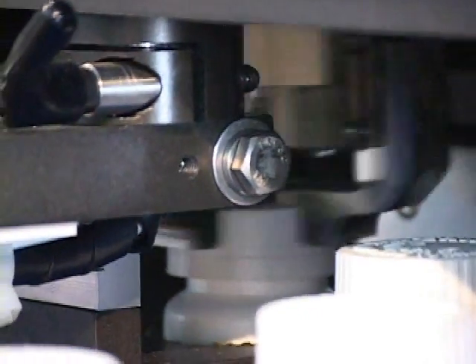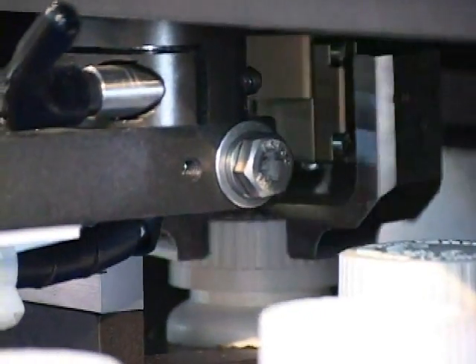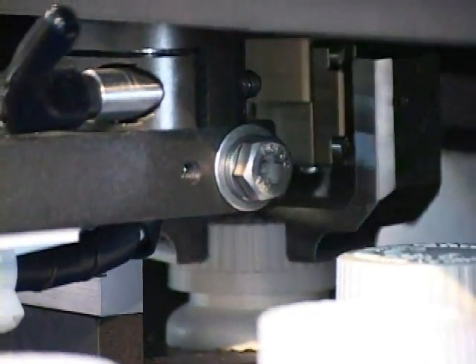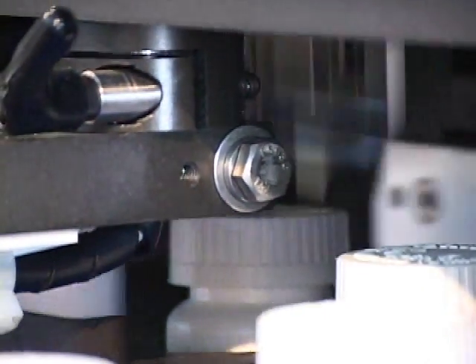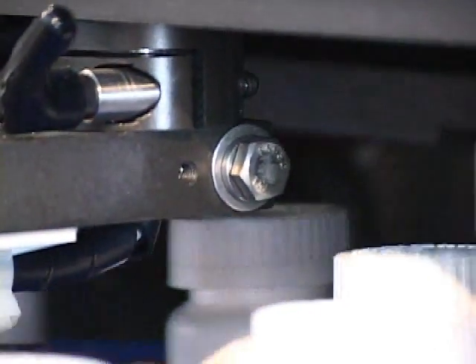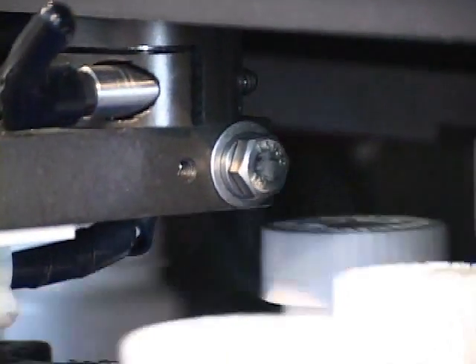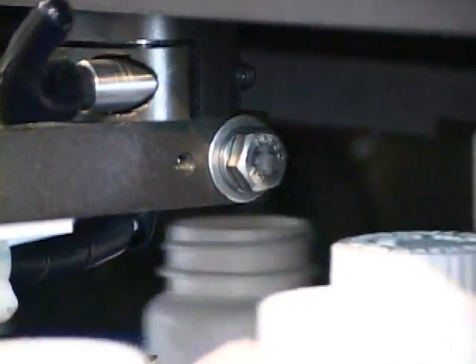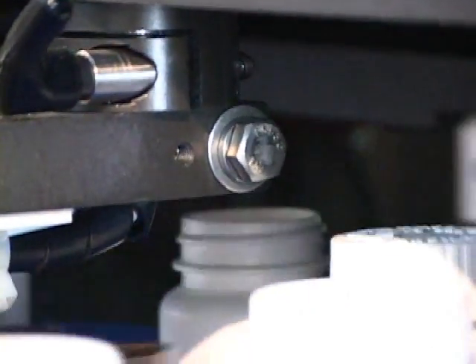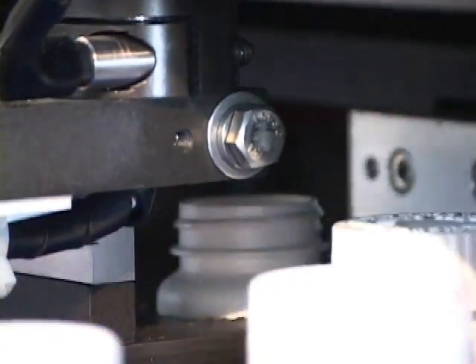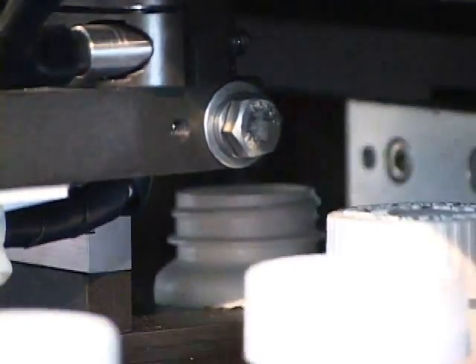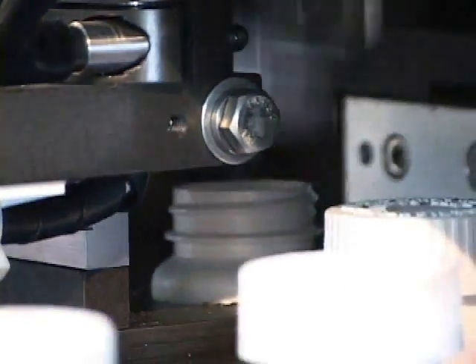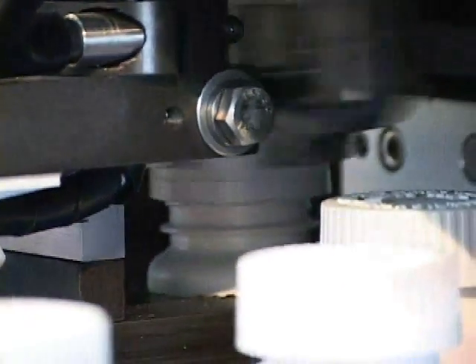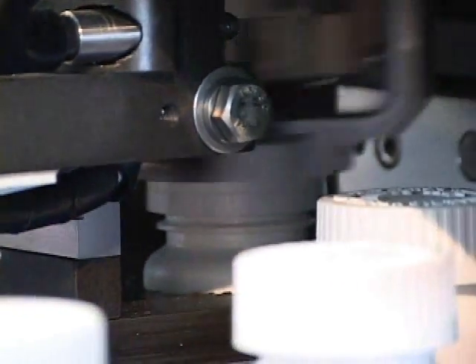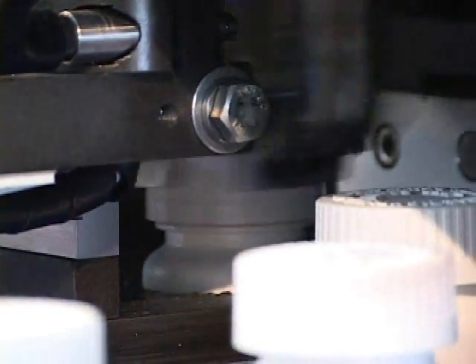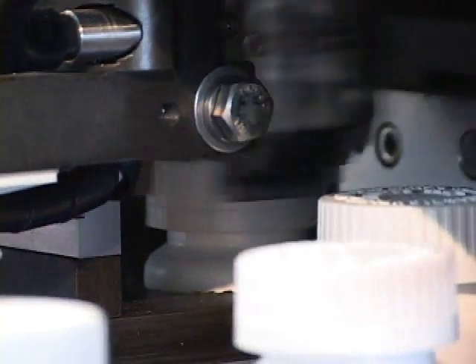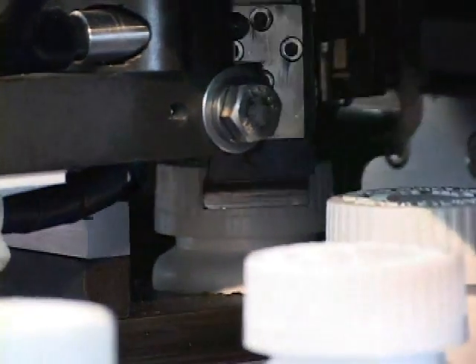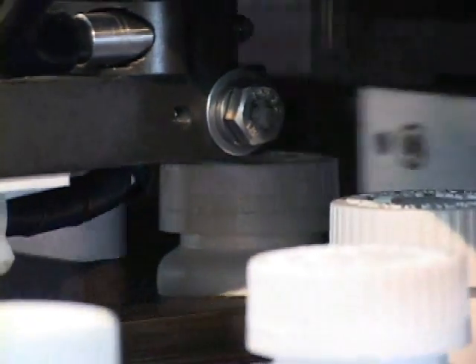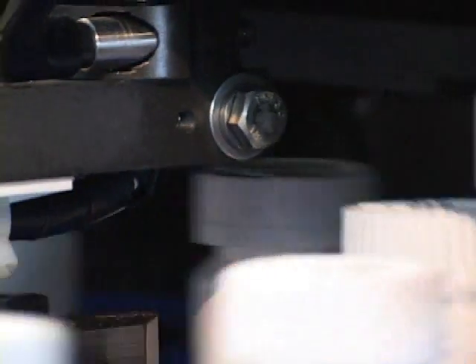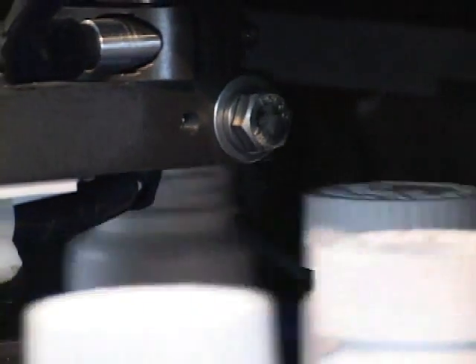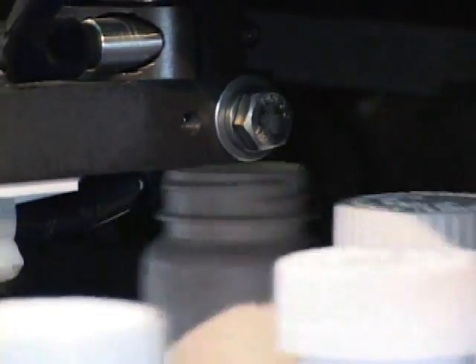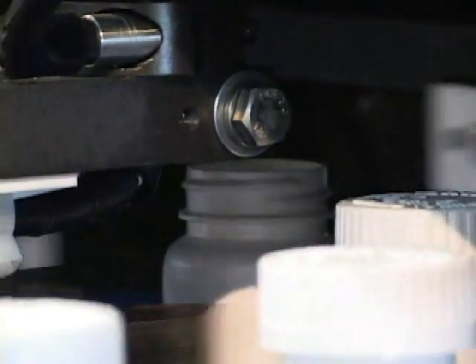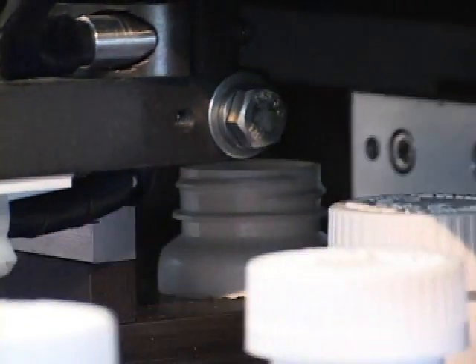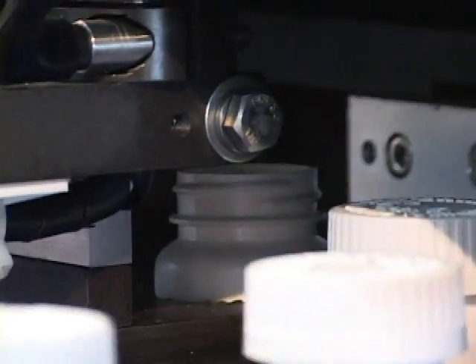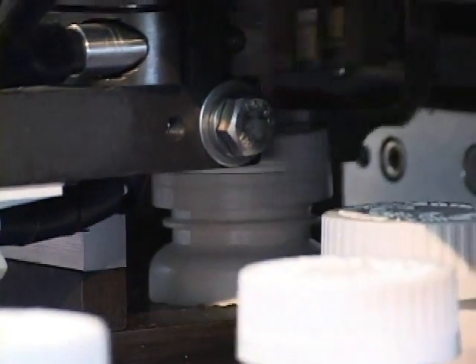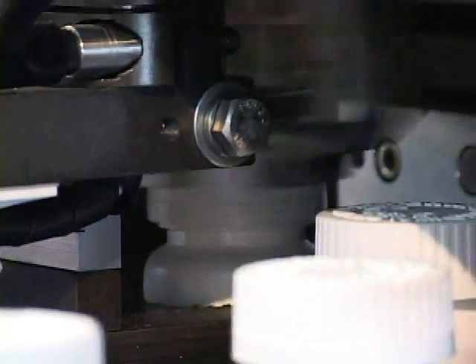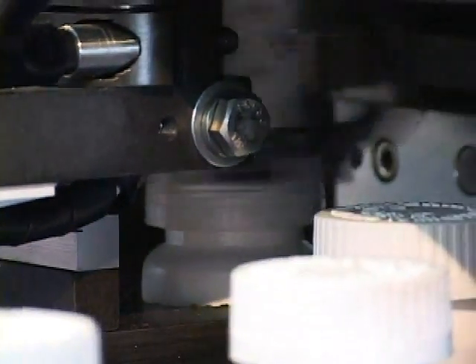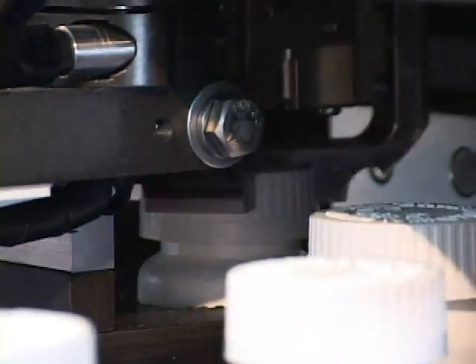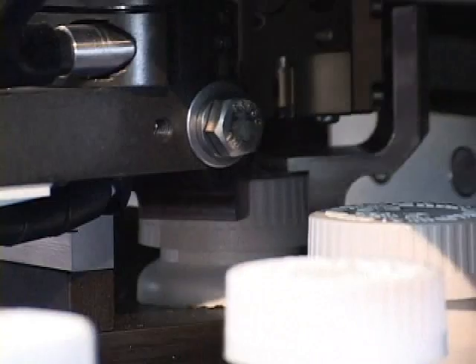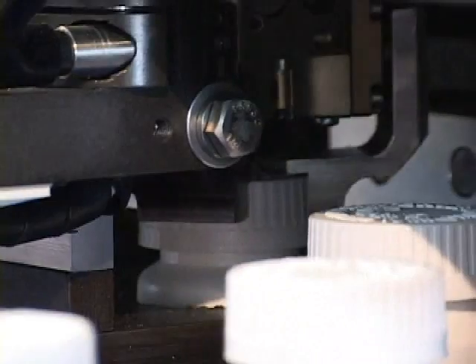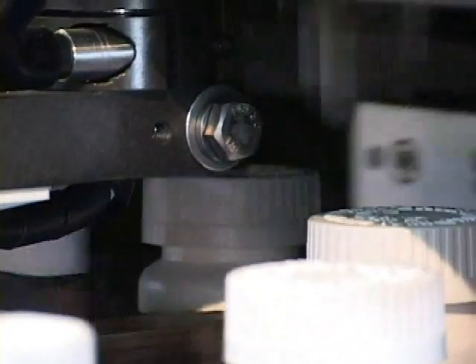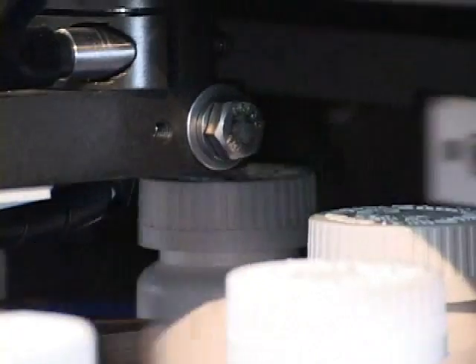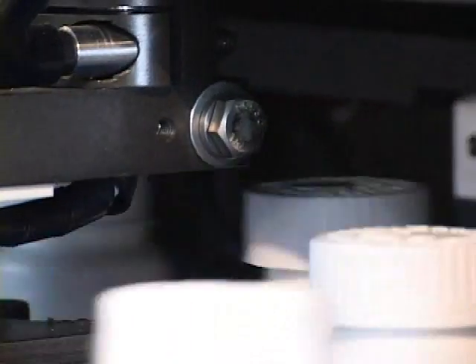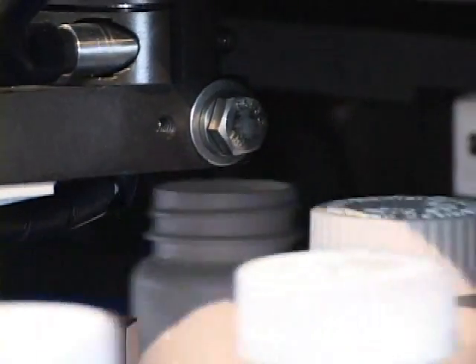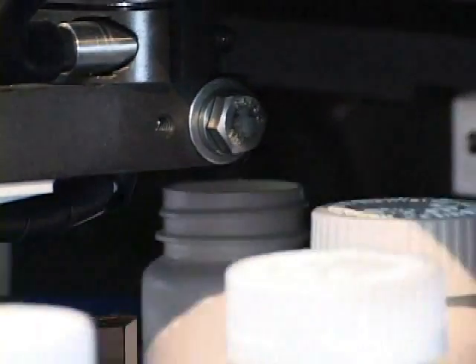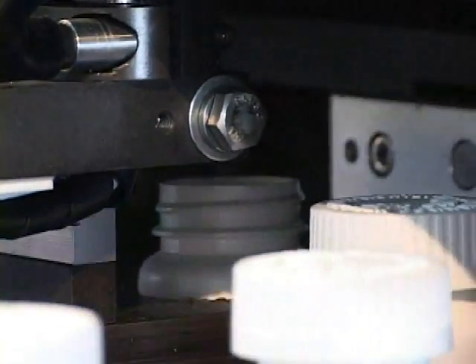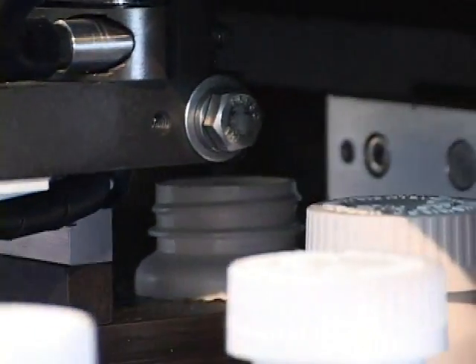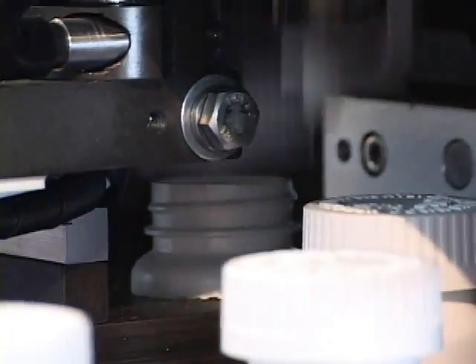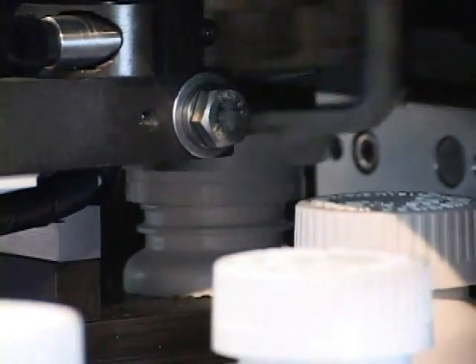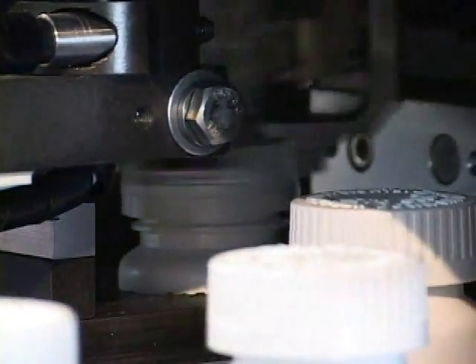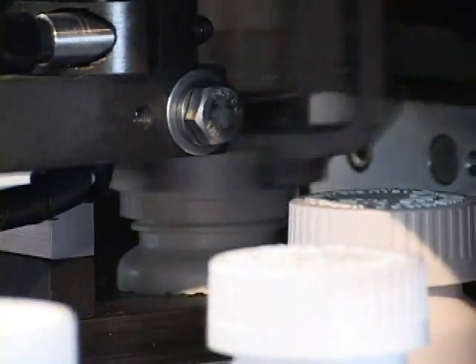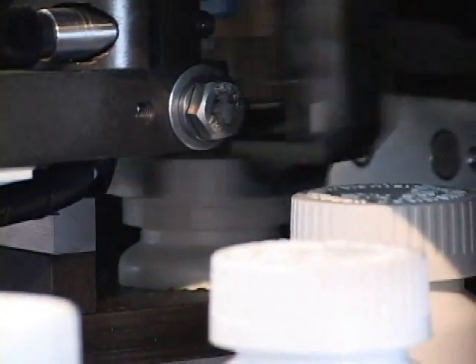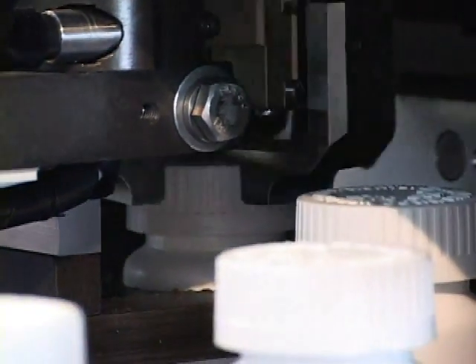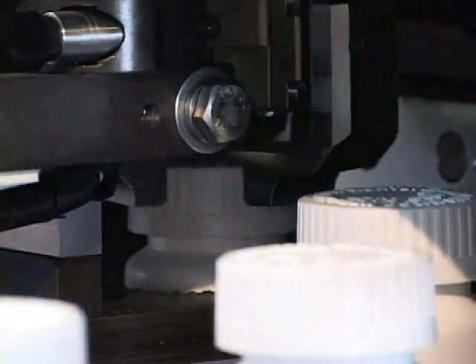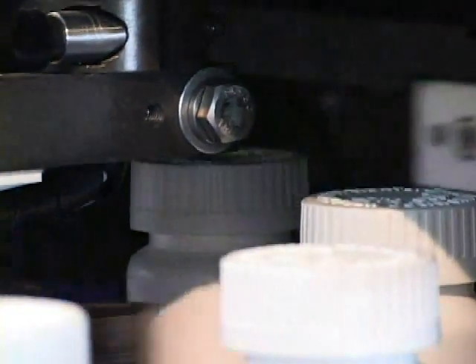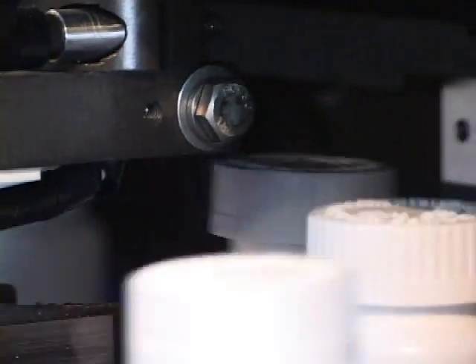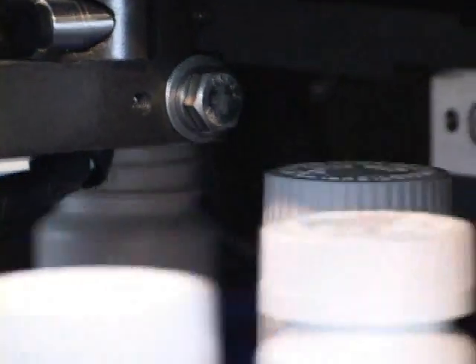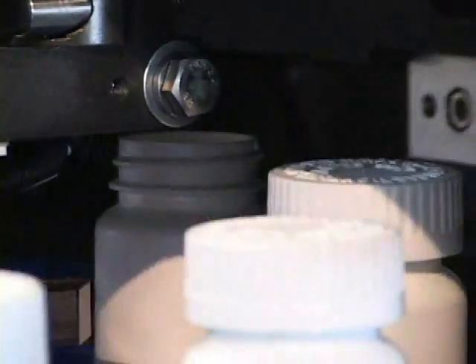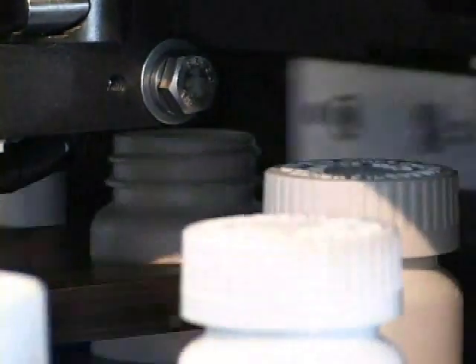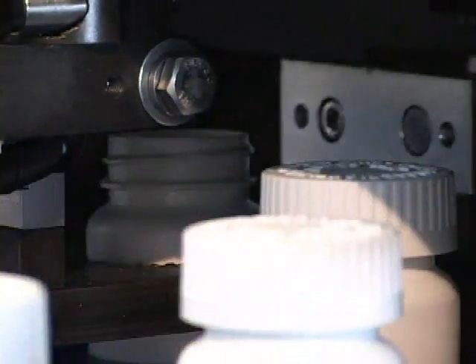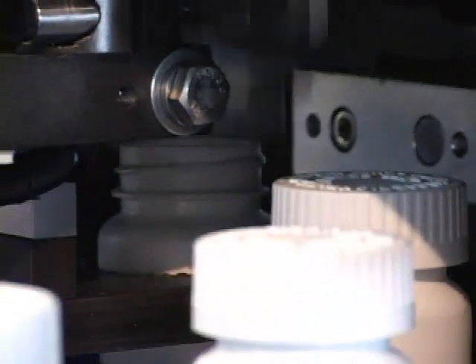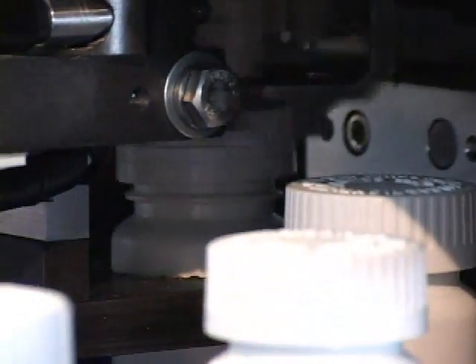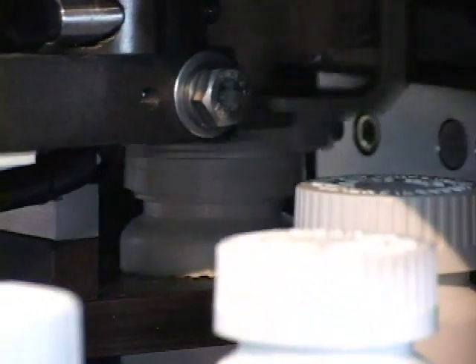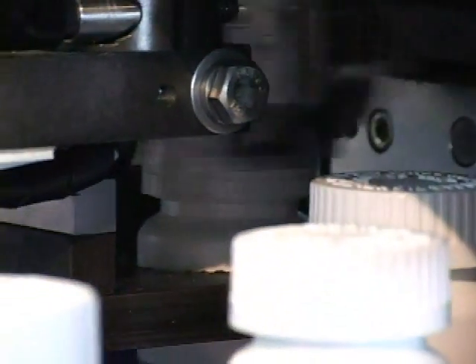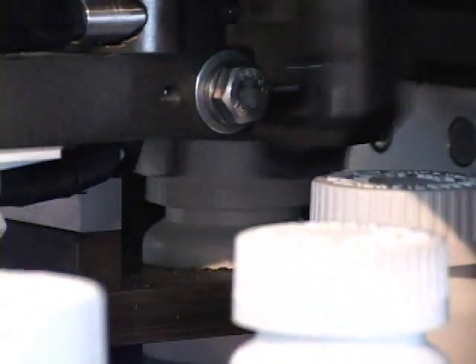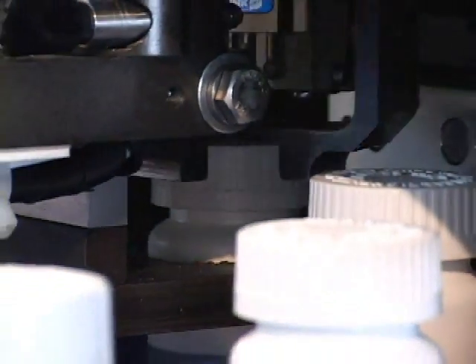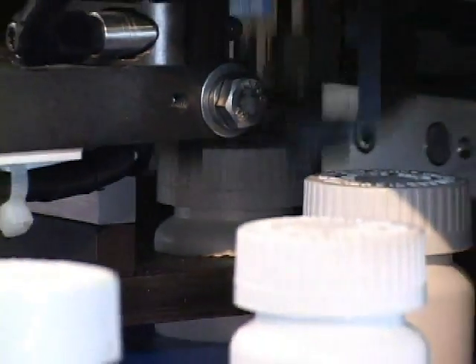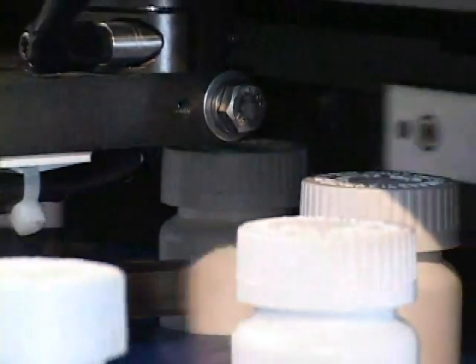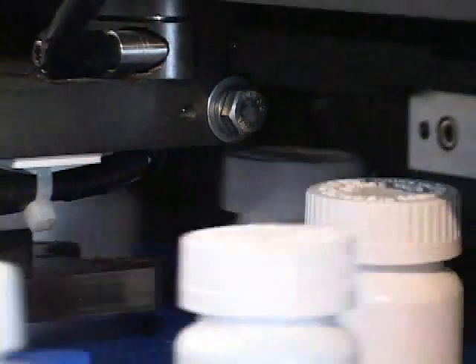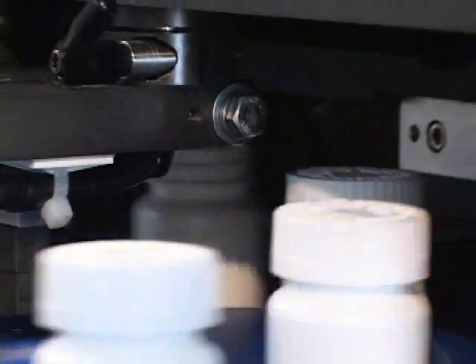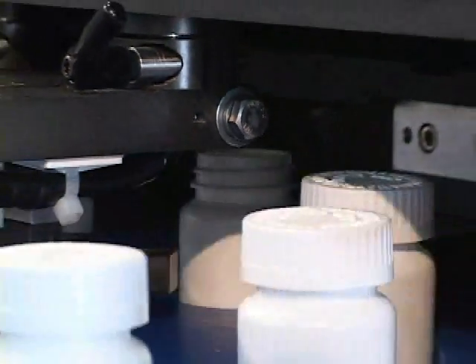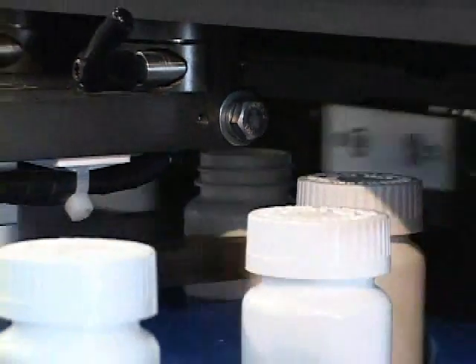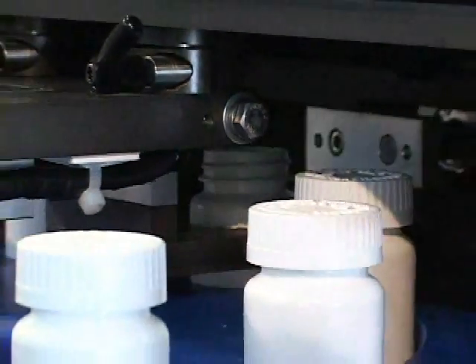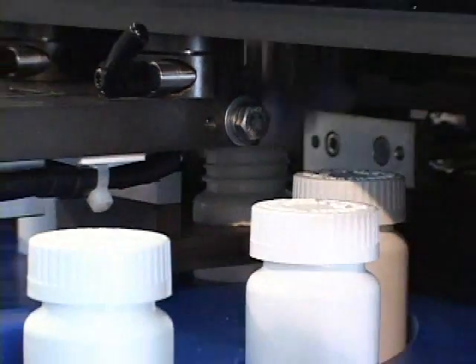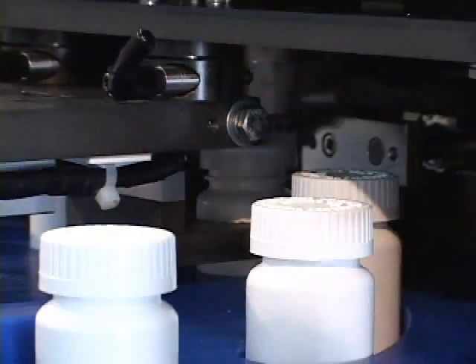The exit star wheel contains a sensor checking for missing caps in the event a cap was lost in the cap application process.